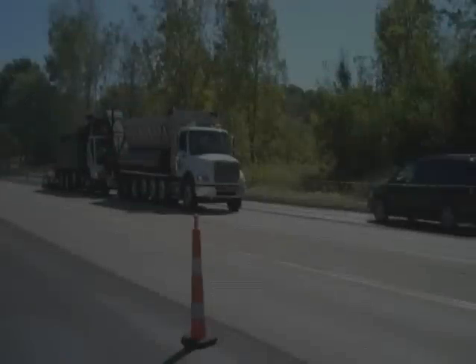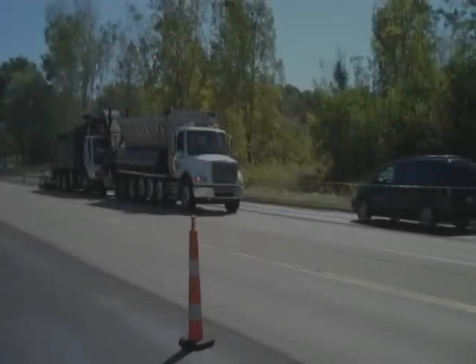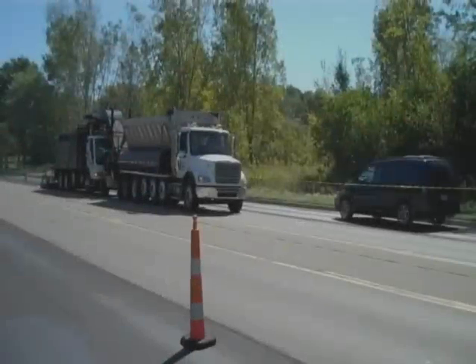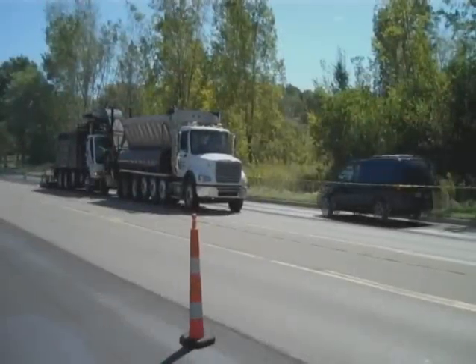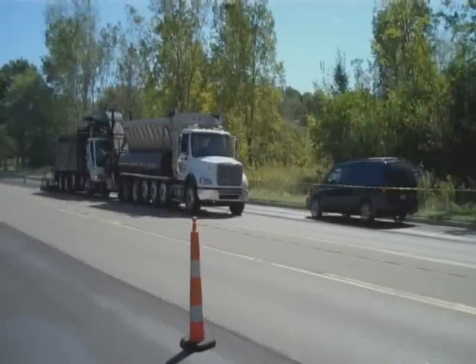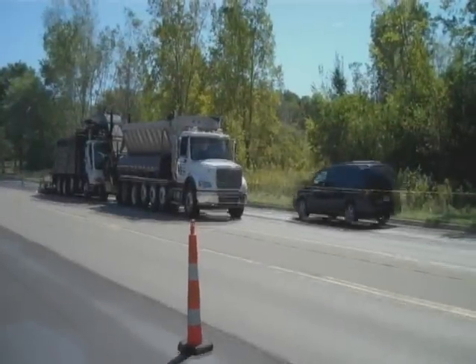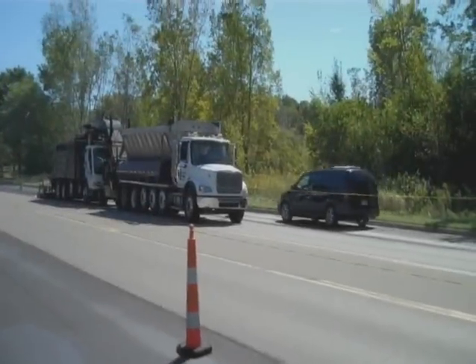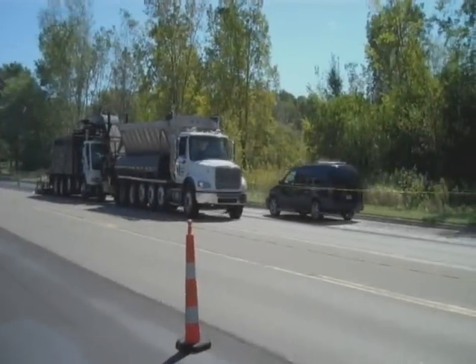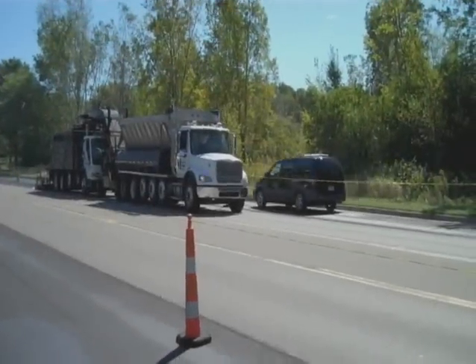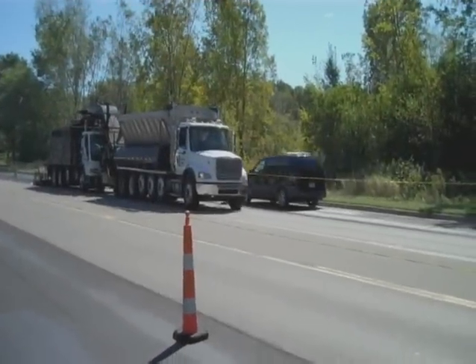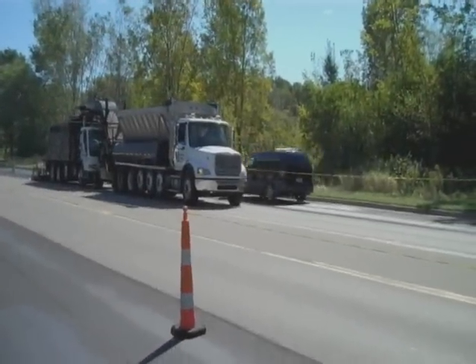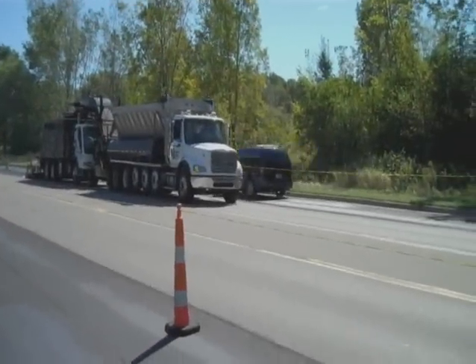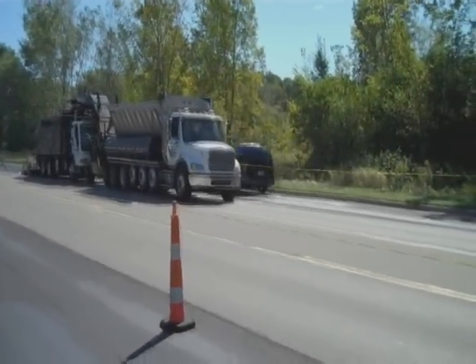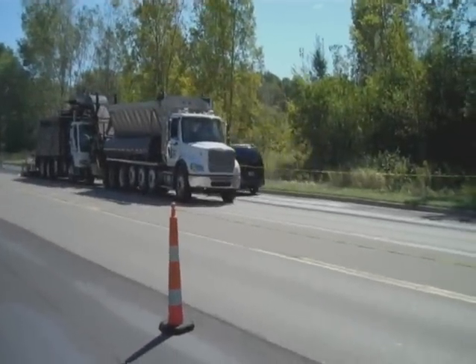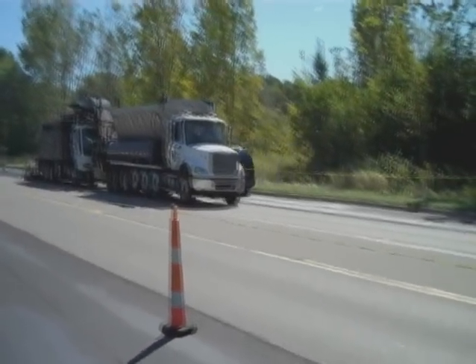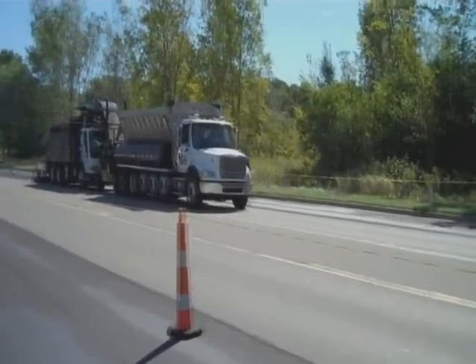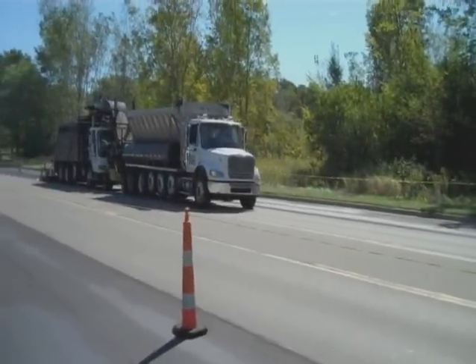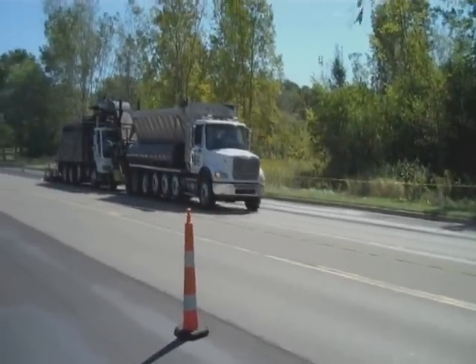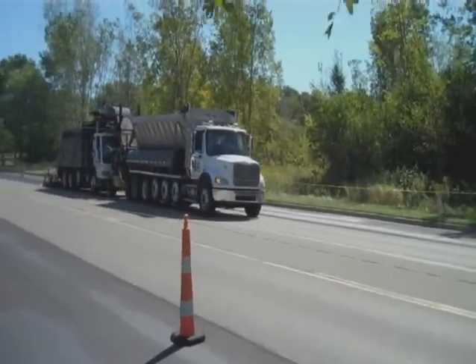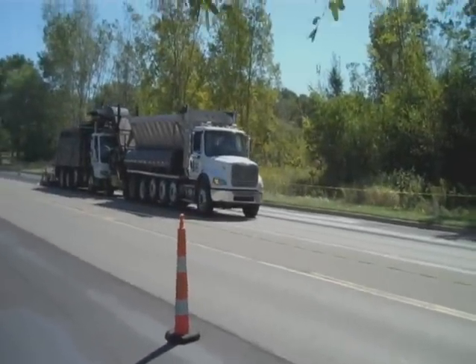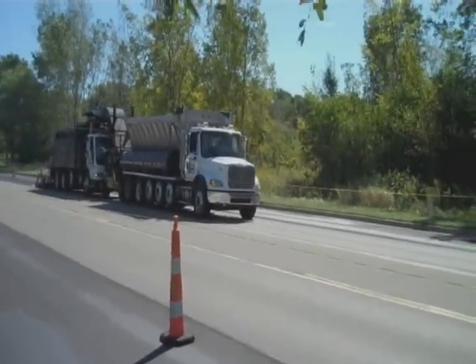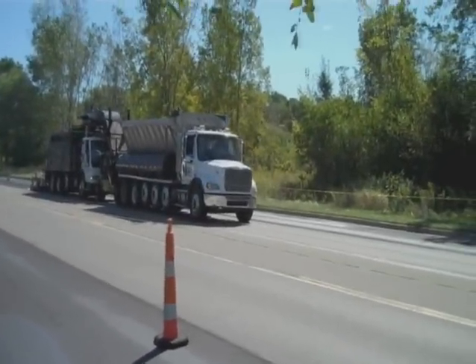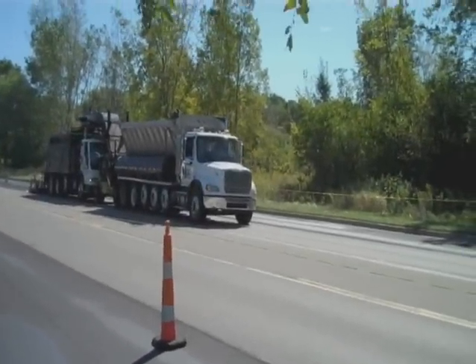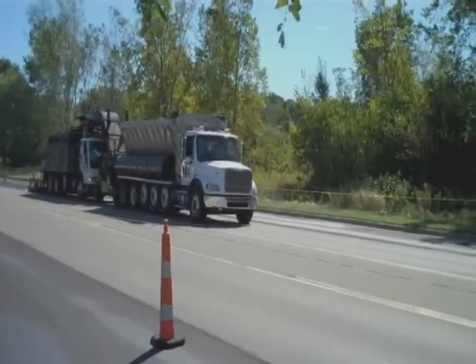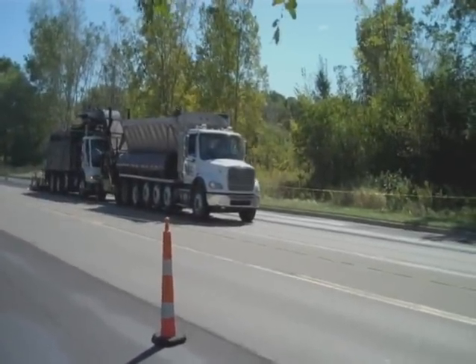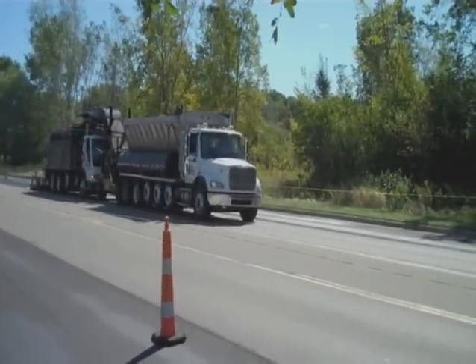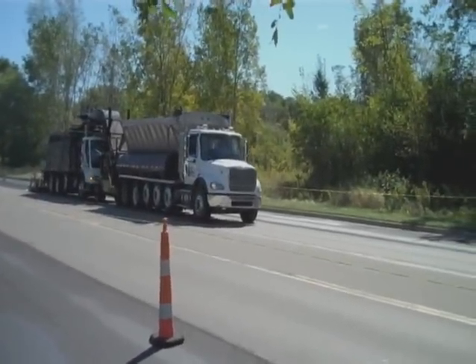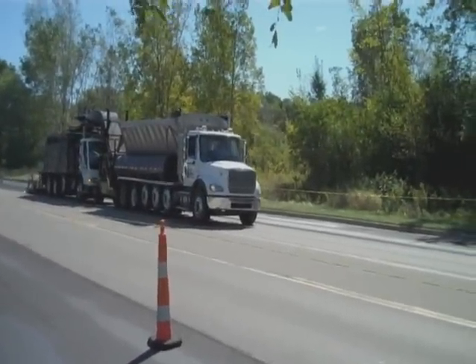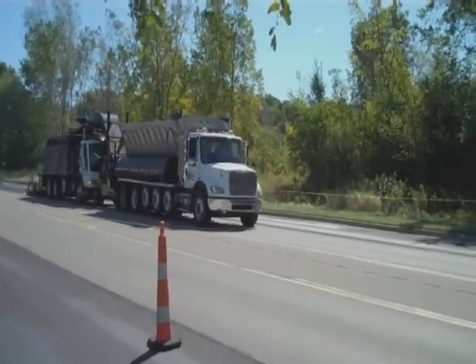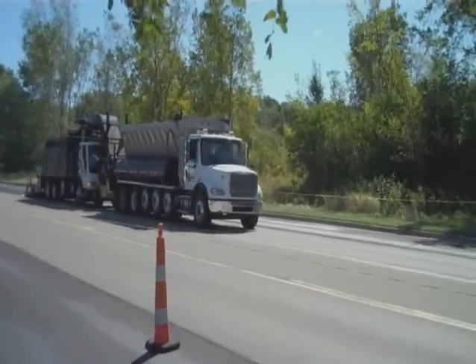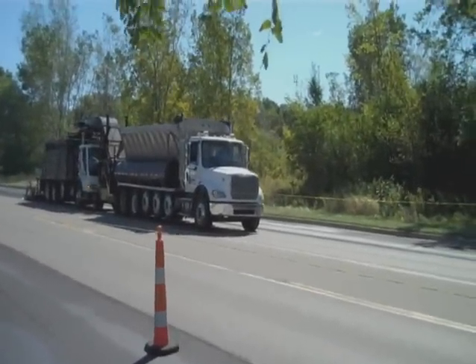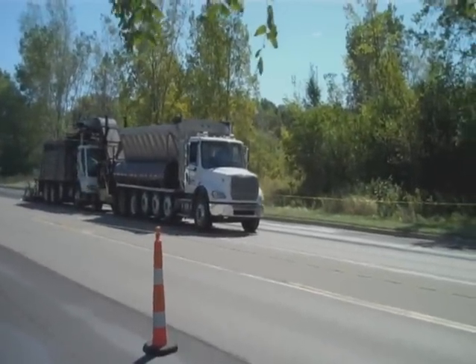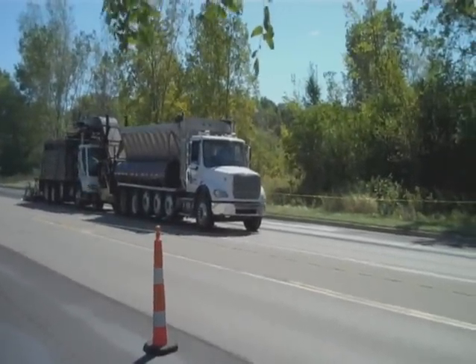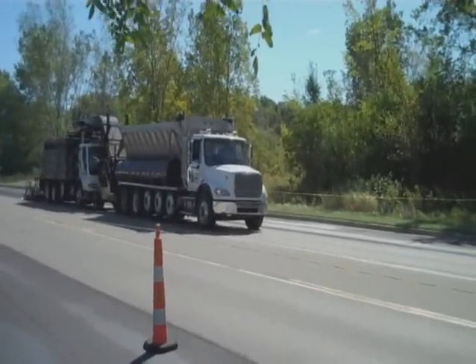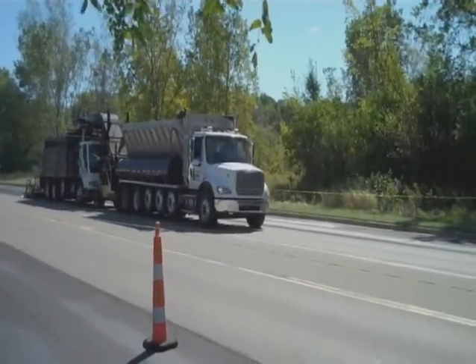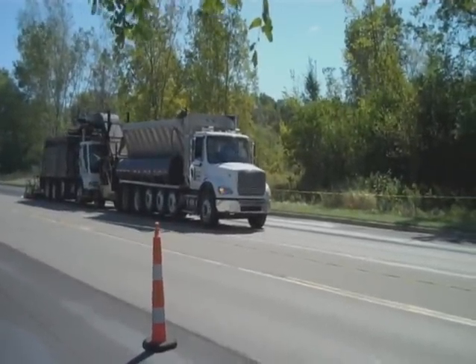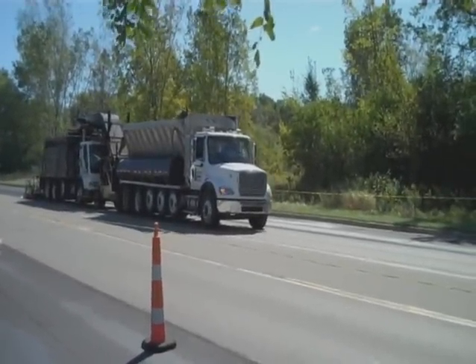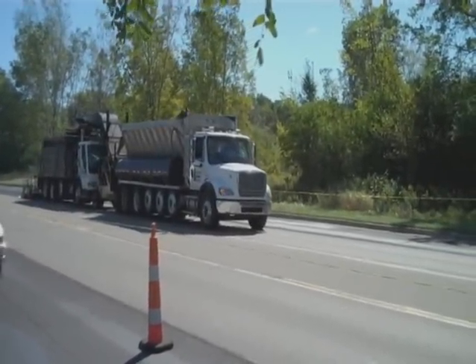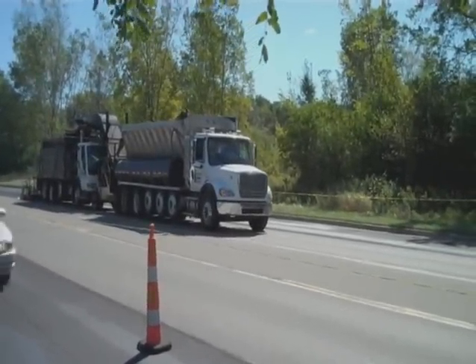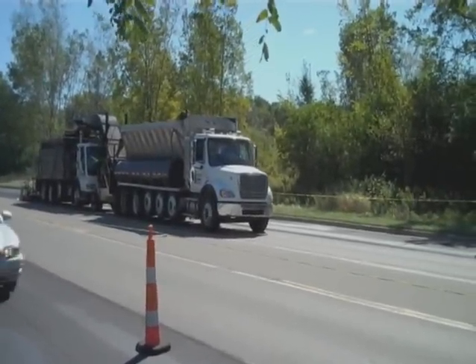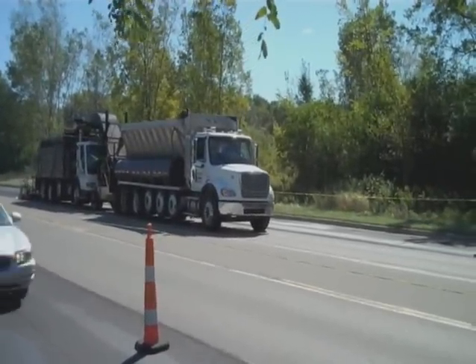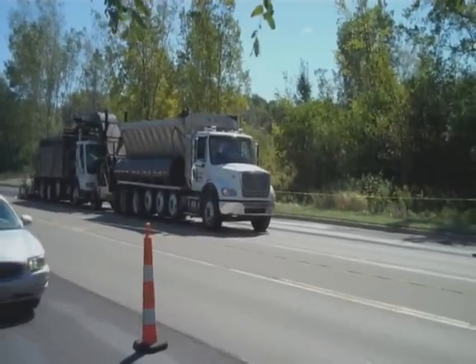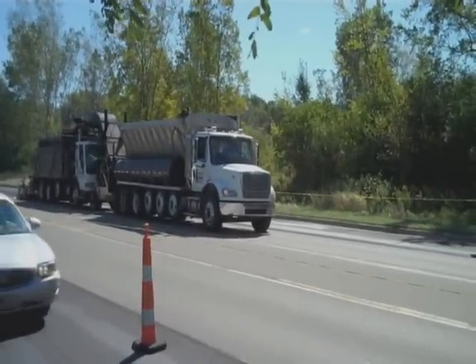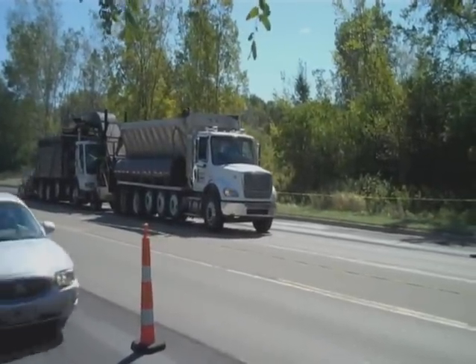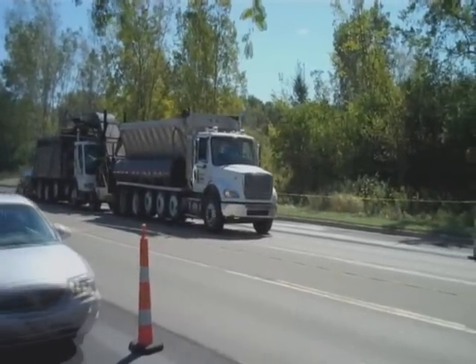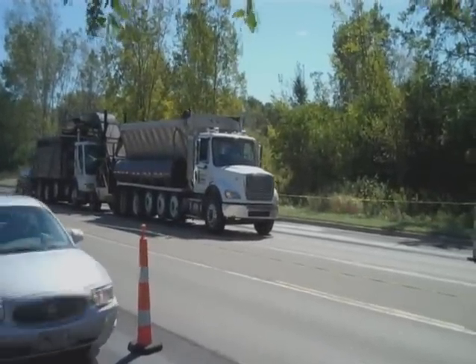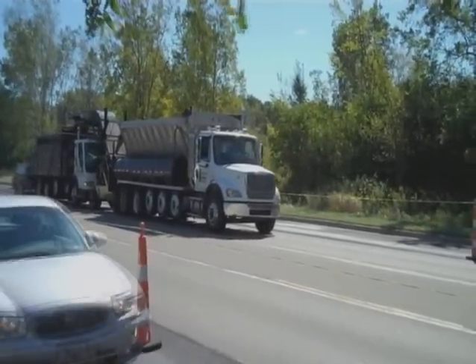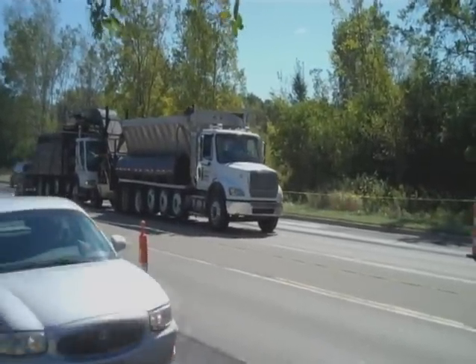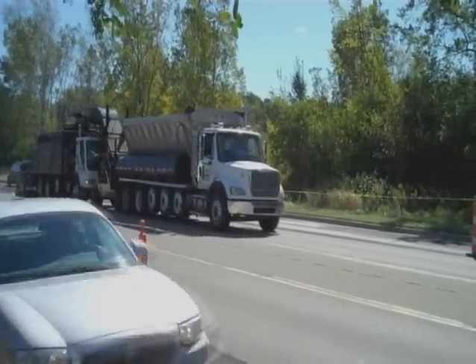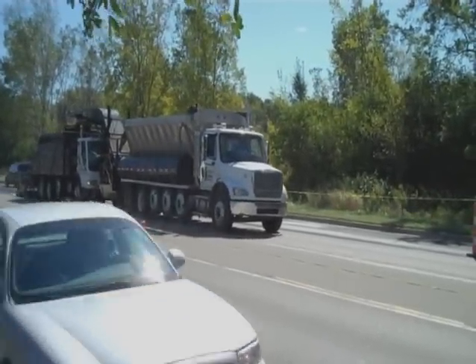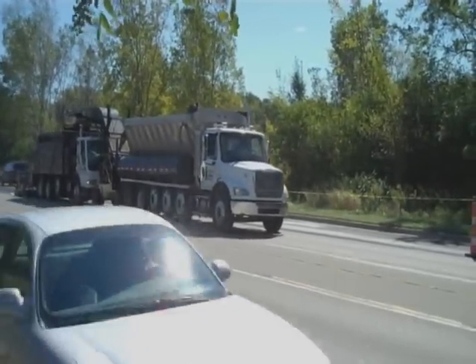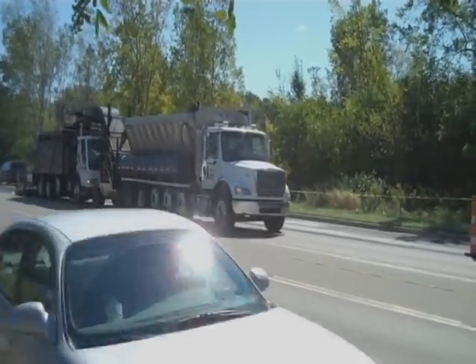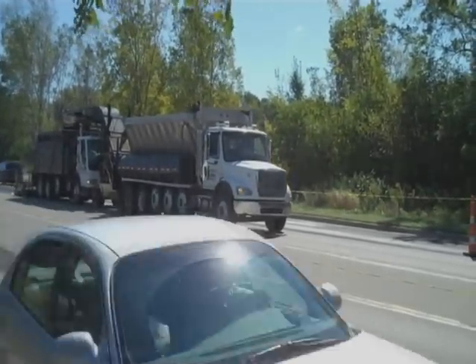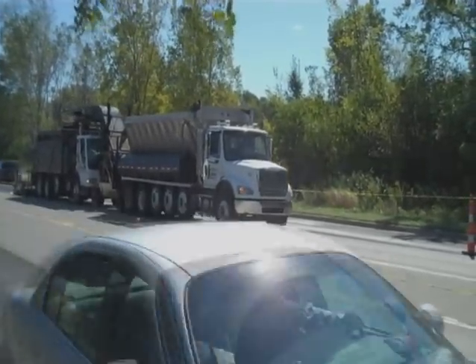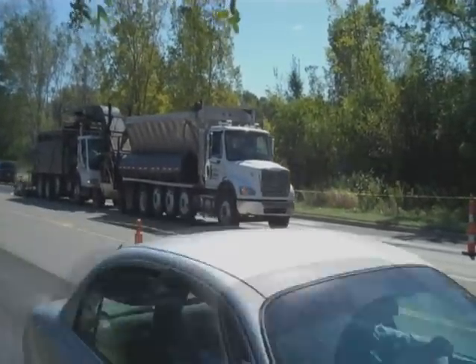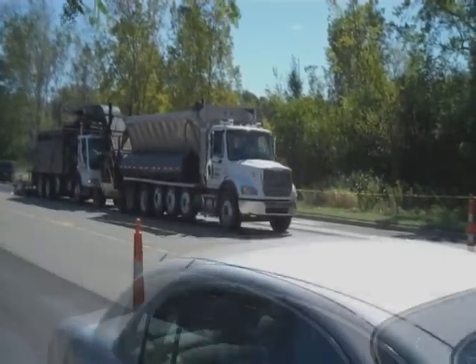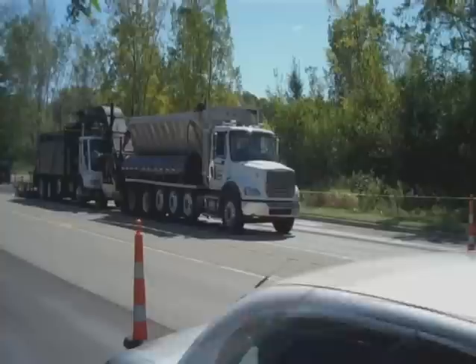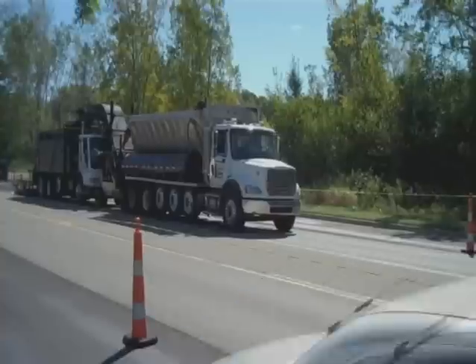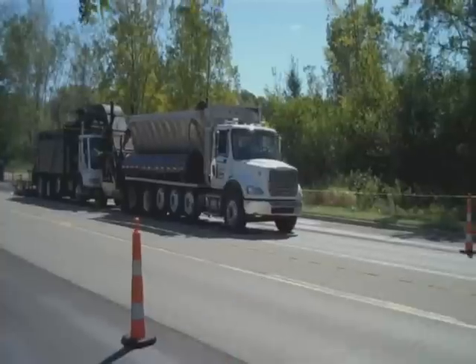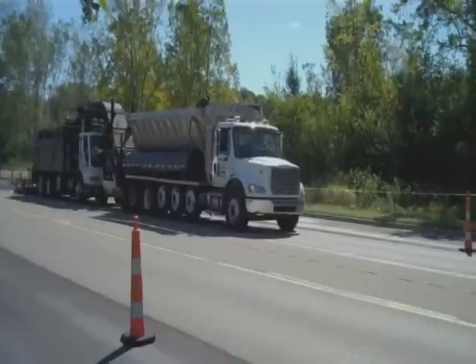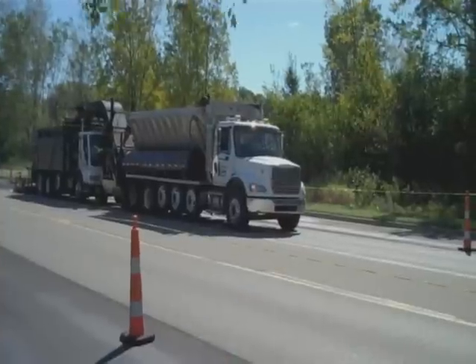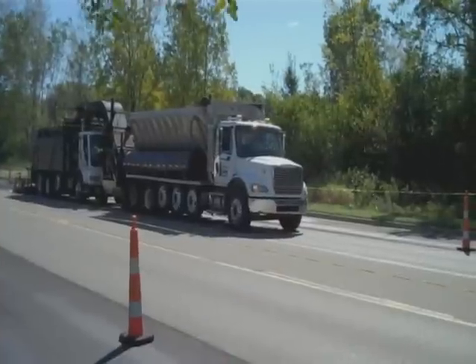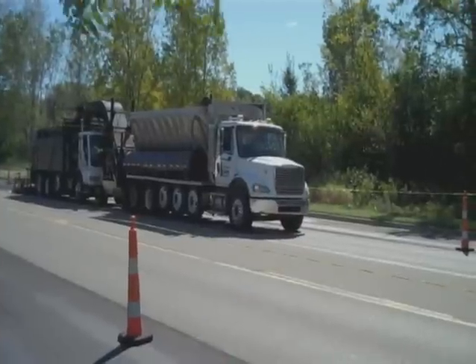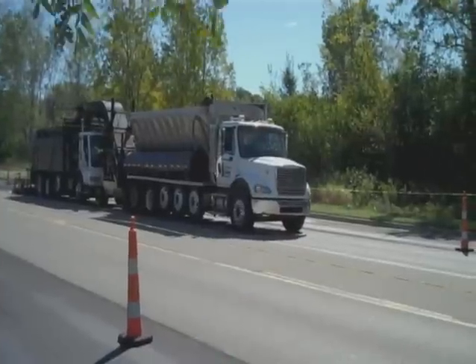VSS Macro Paver is proud to introduce another major breakthrough in road maintenance products: the STV, or Slurry Transfer Vehicle.